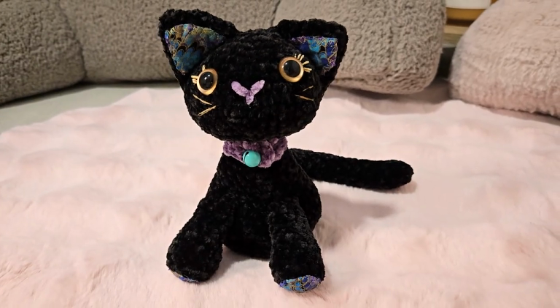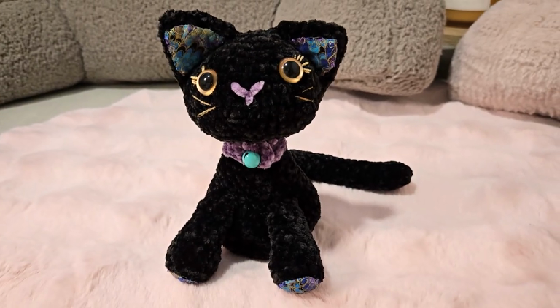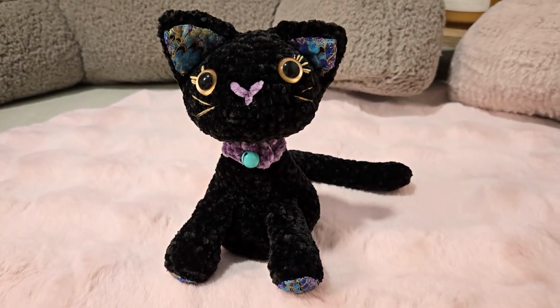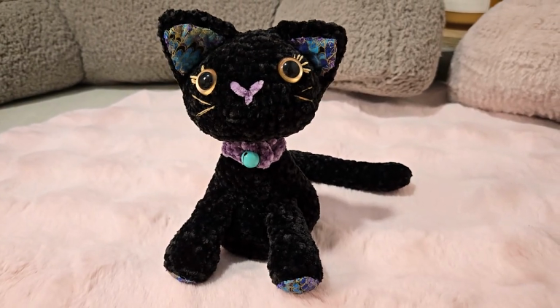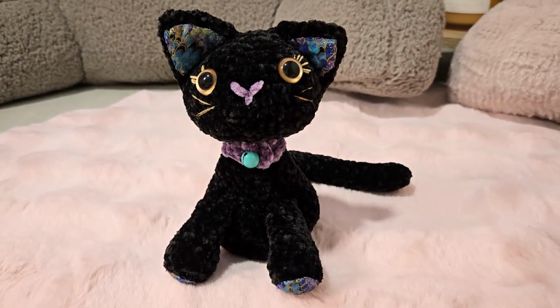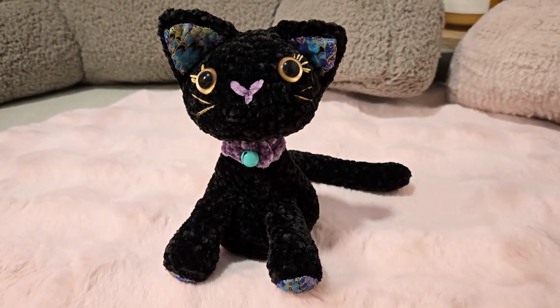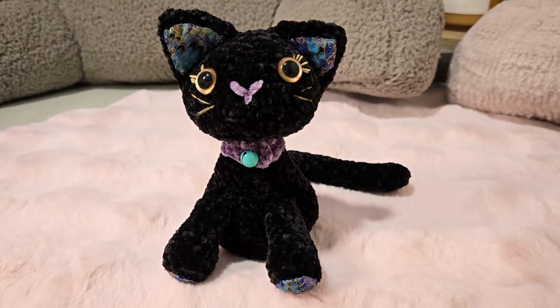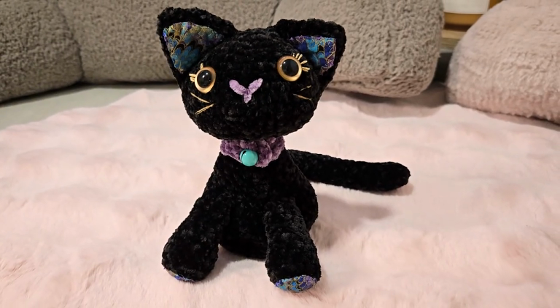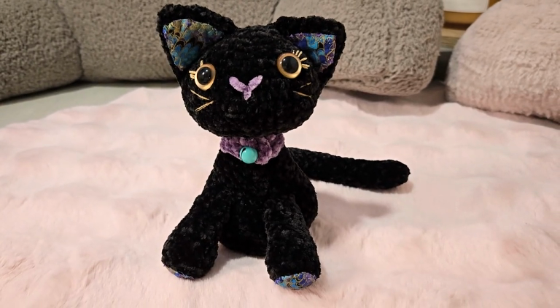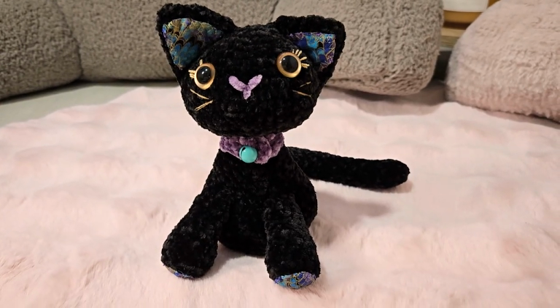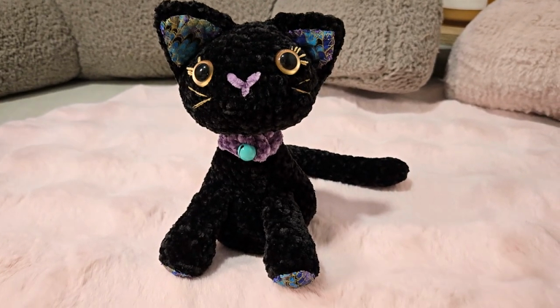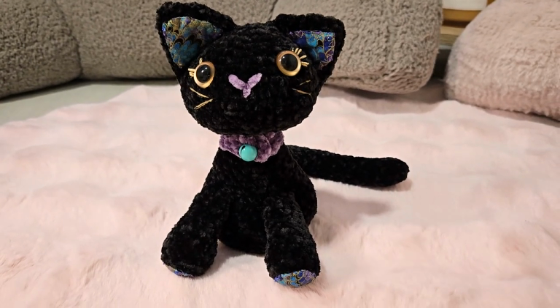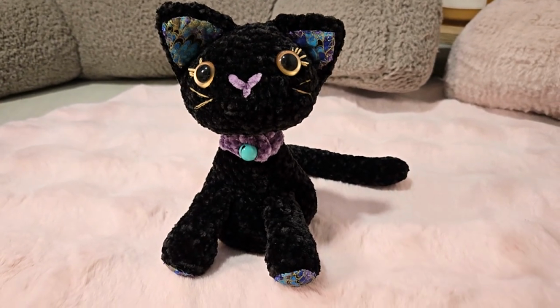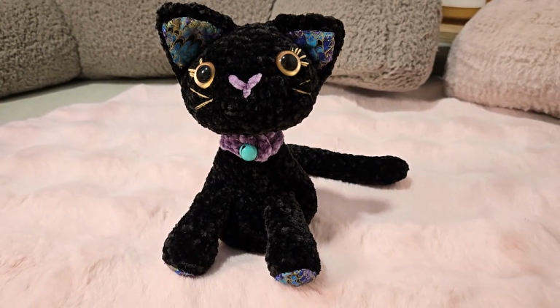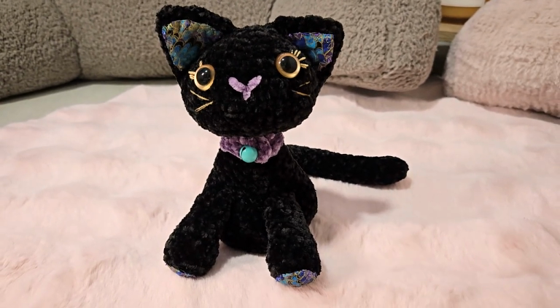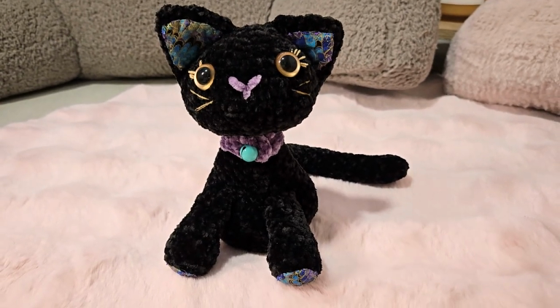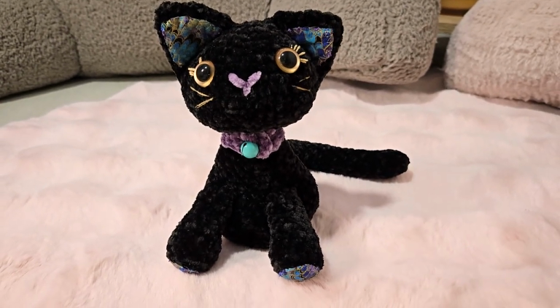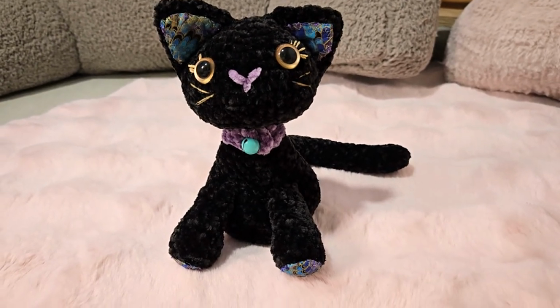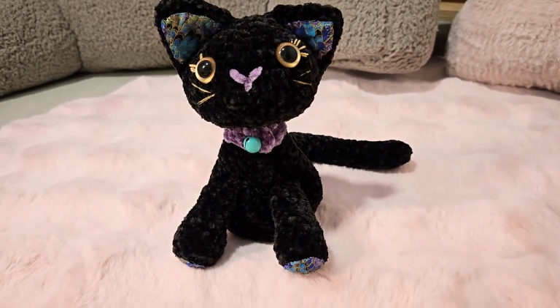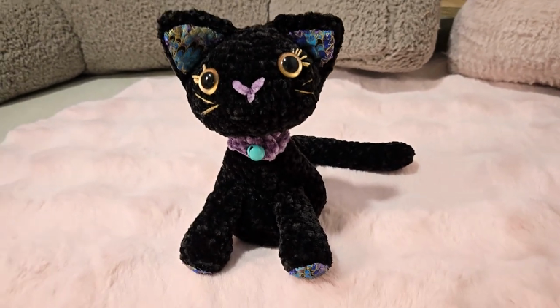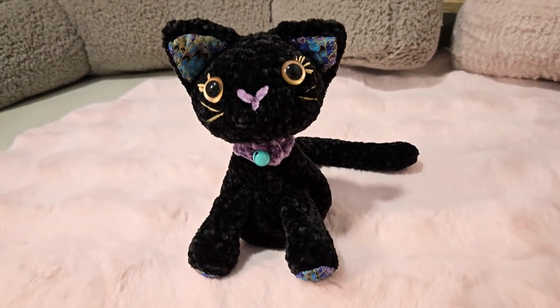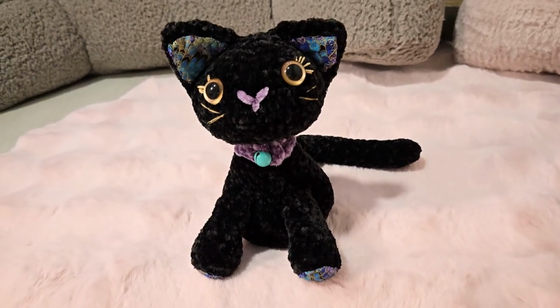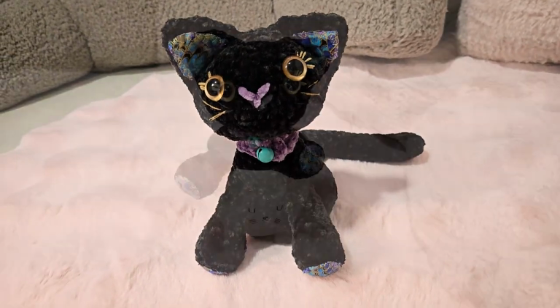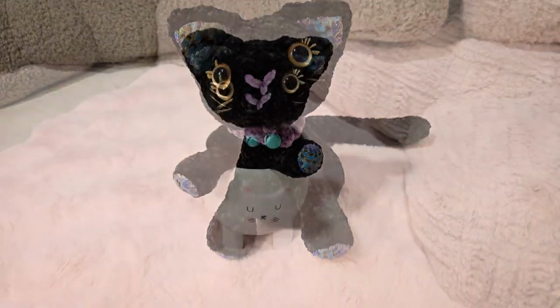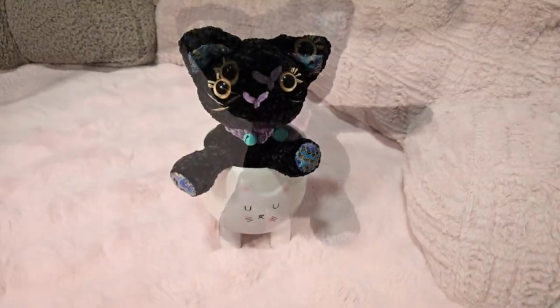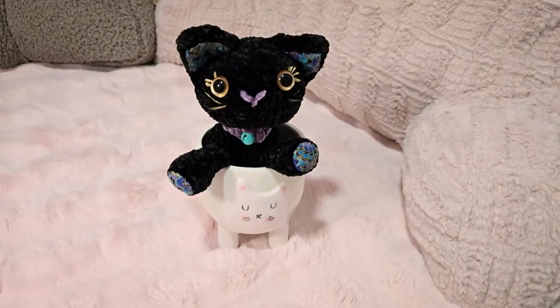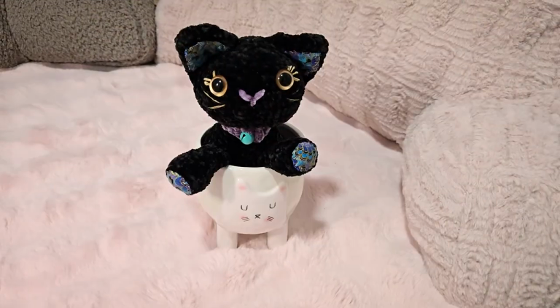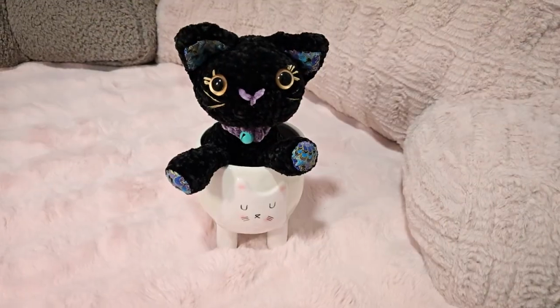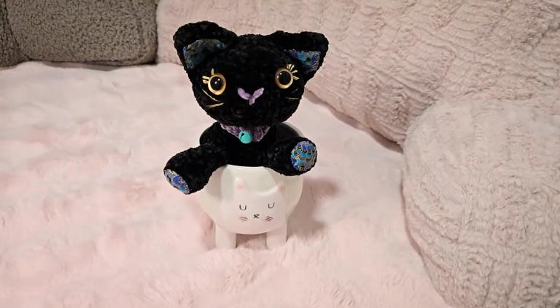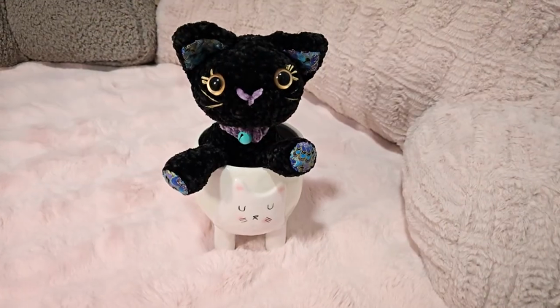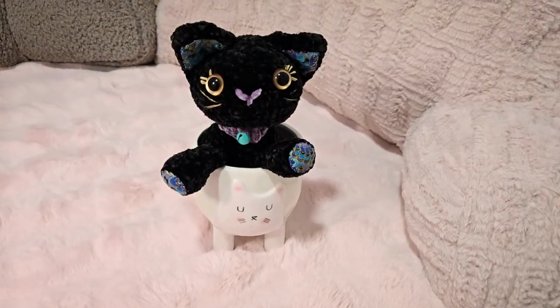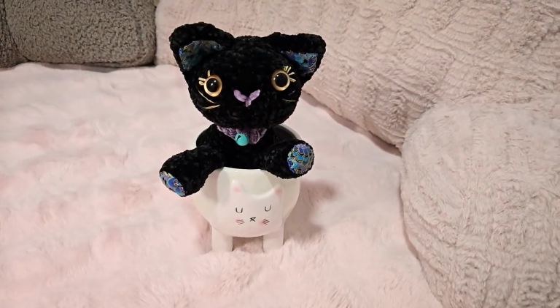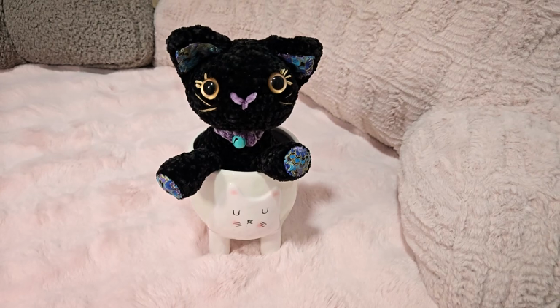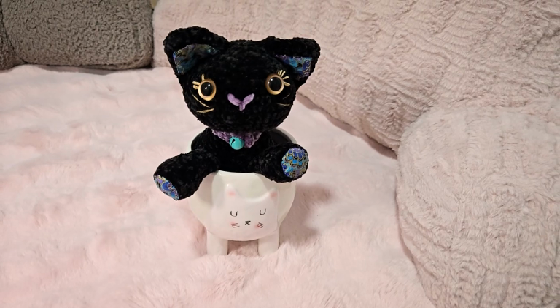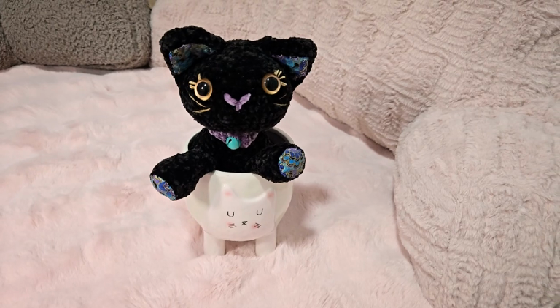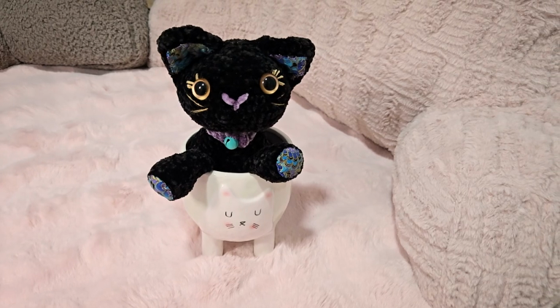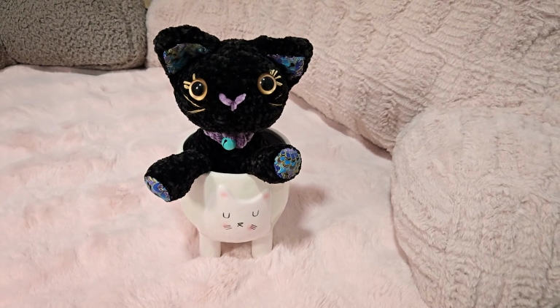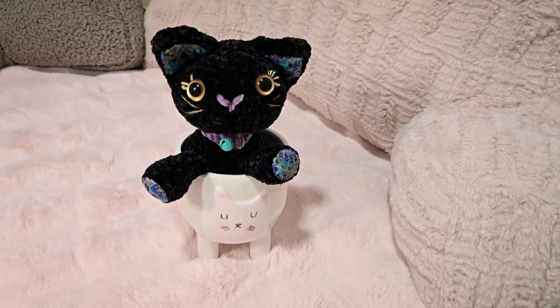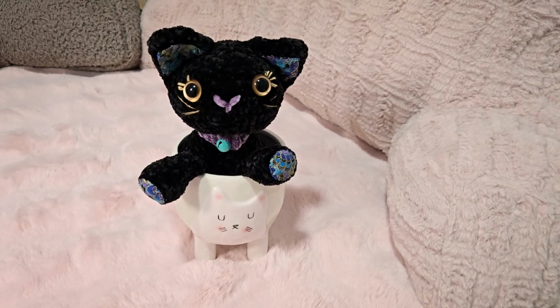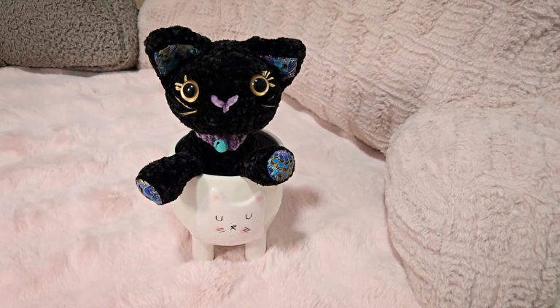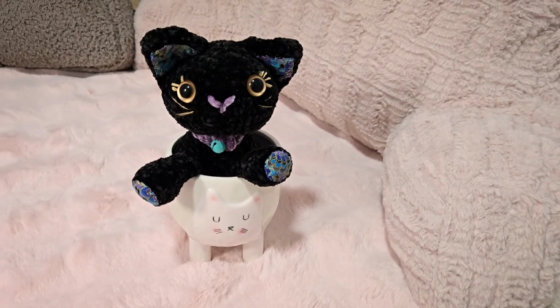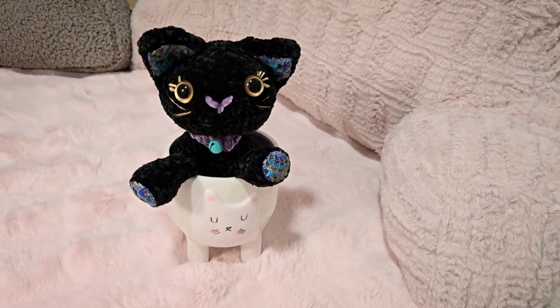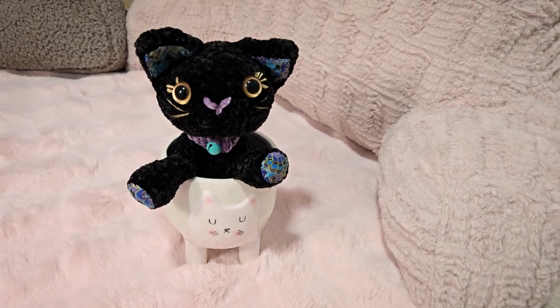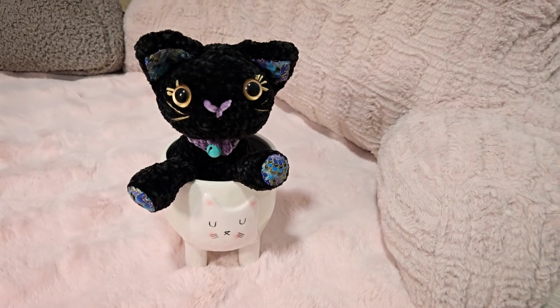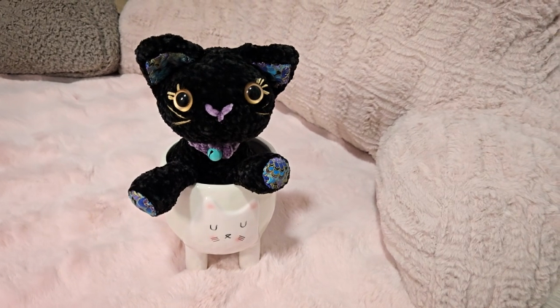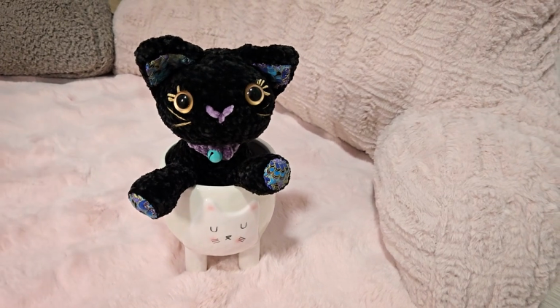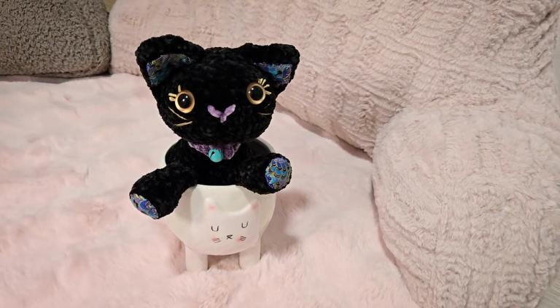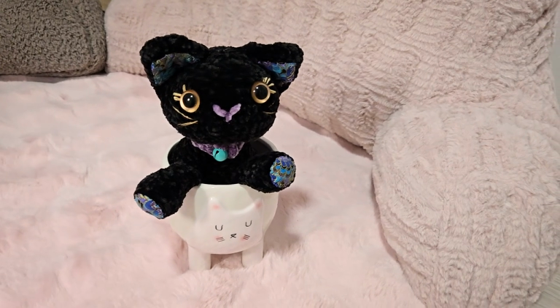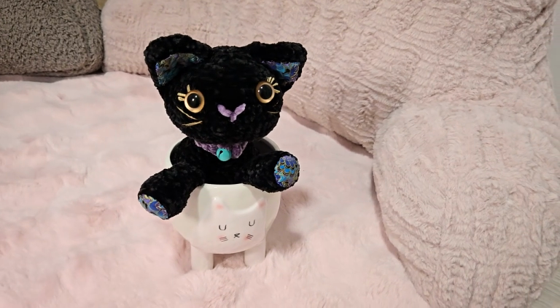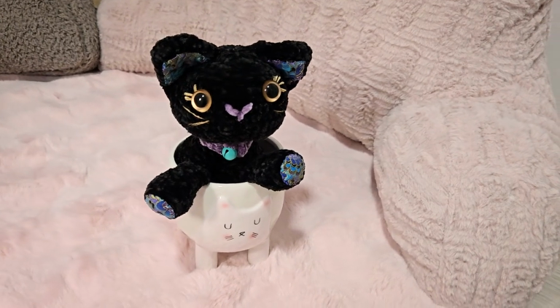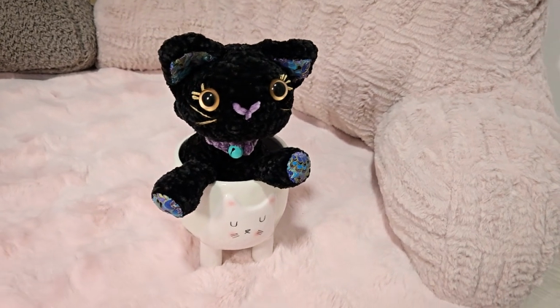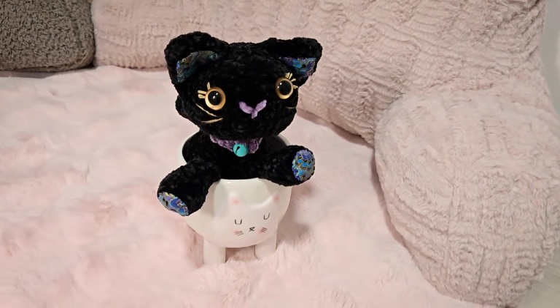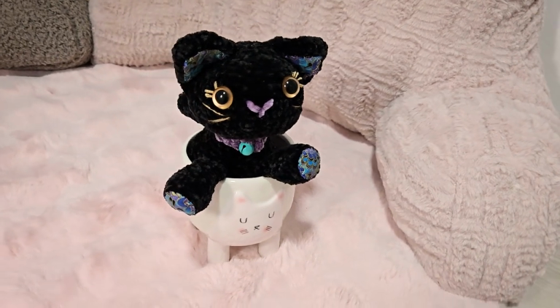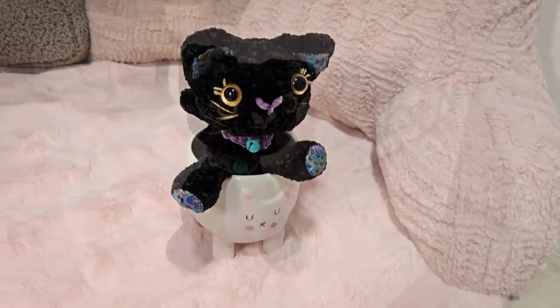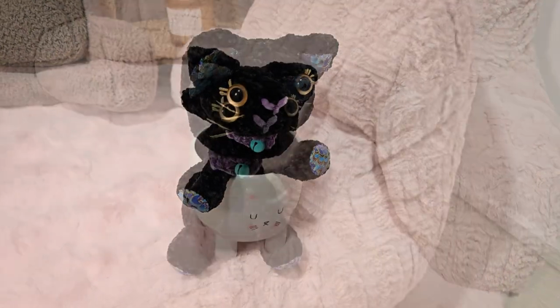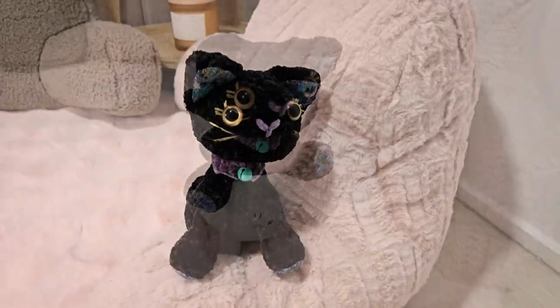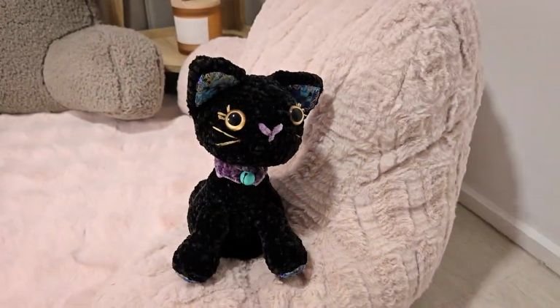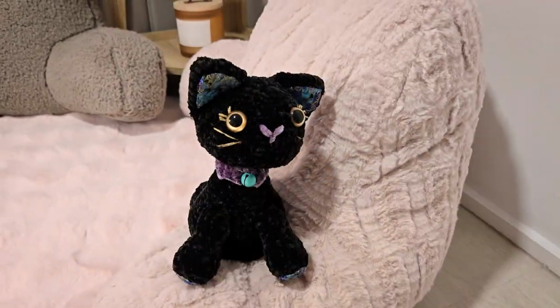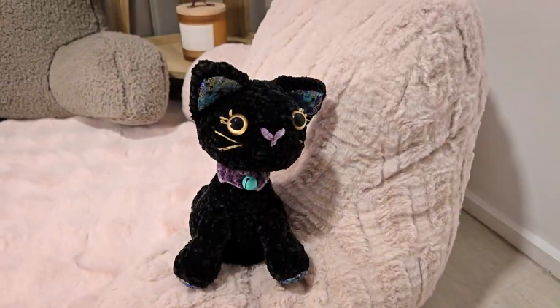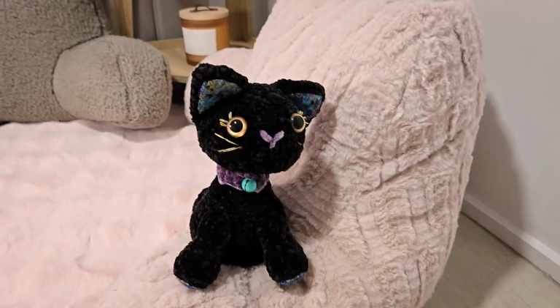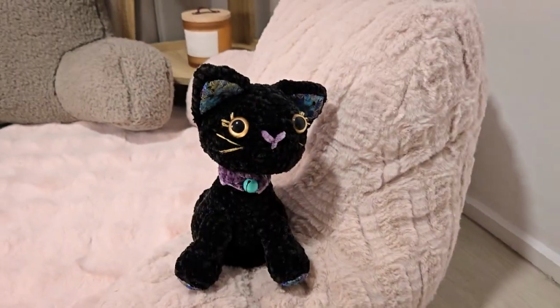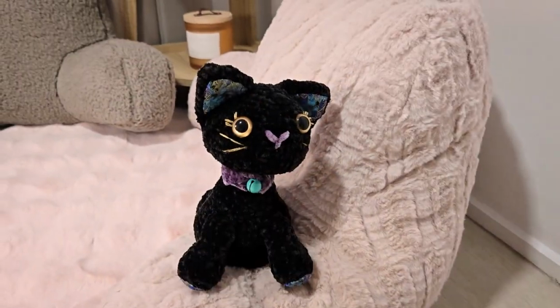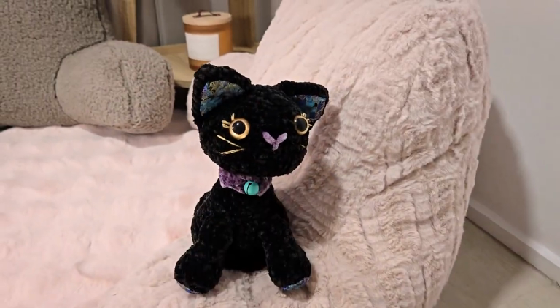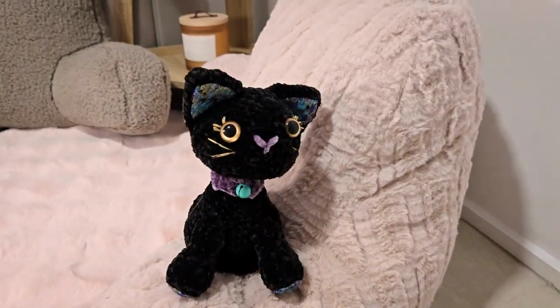I will be making the cat face embroidery and overlock stitch tutorial in a few weeks' time. Take care my love.